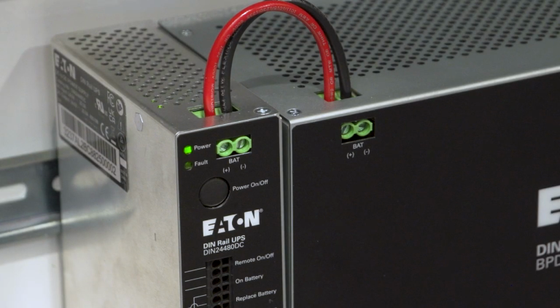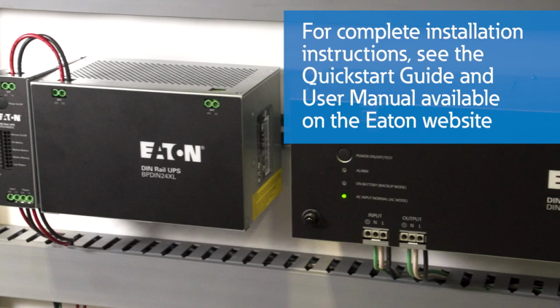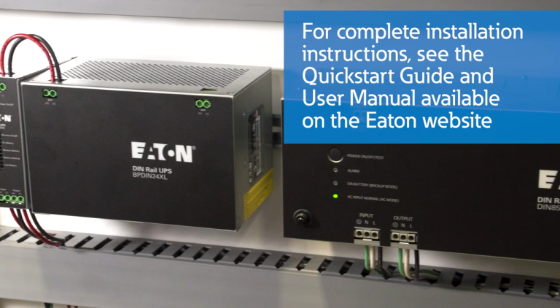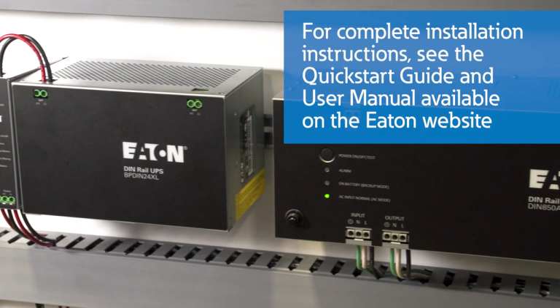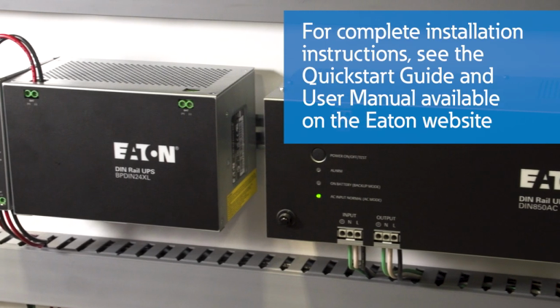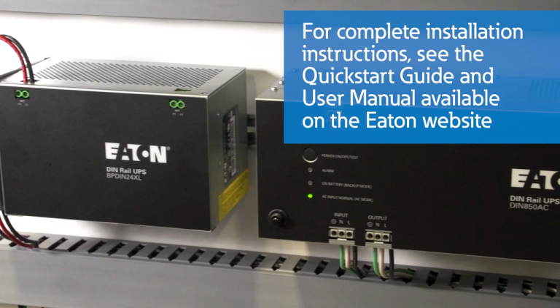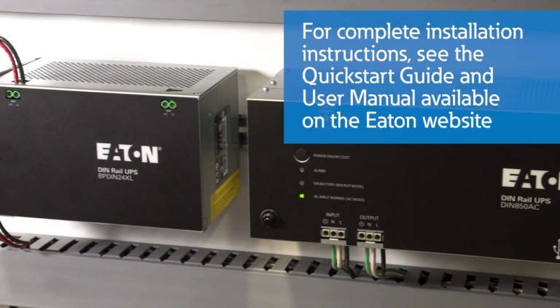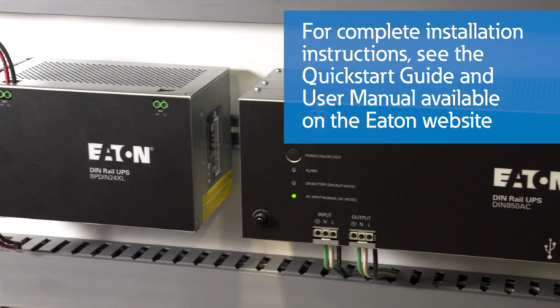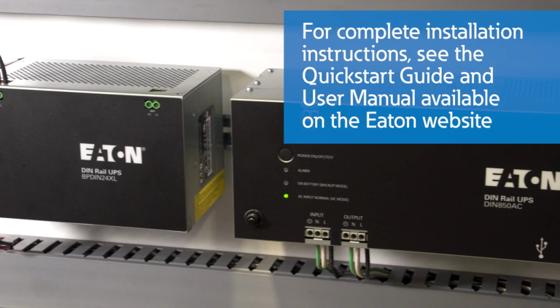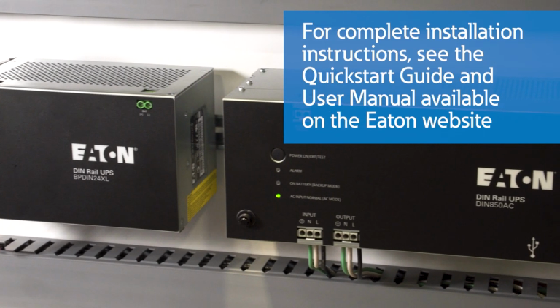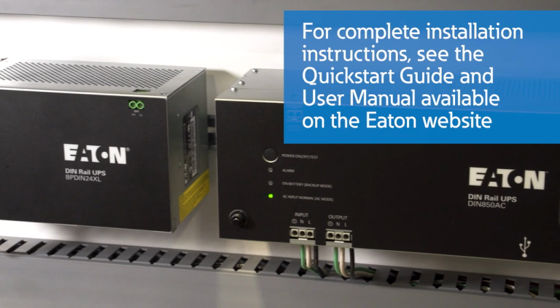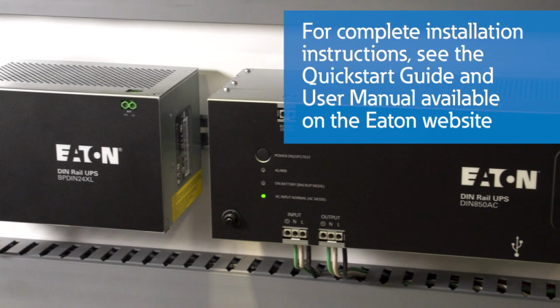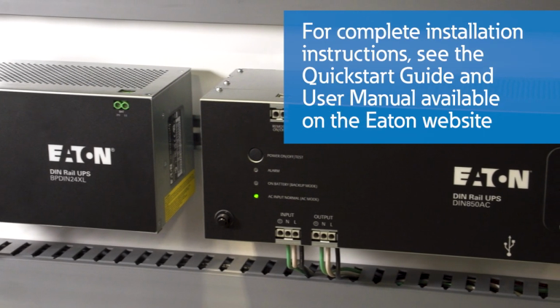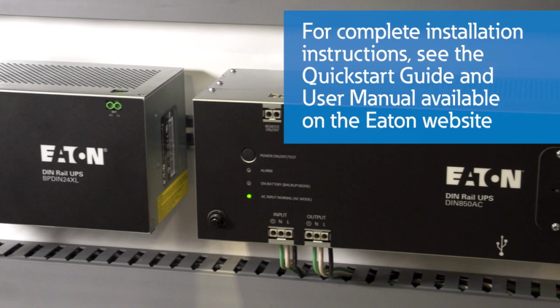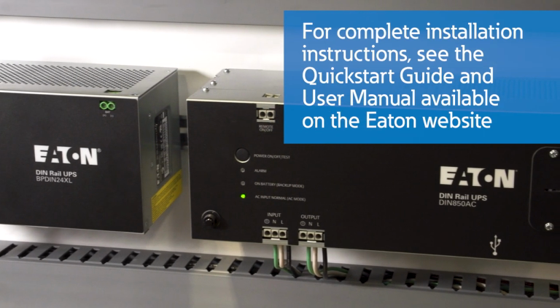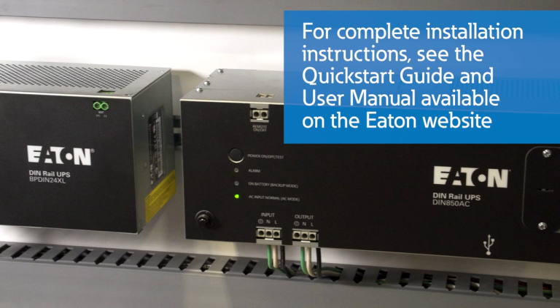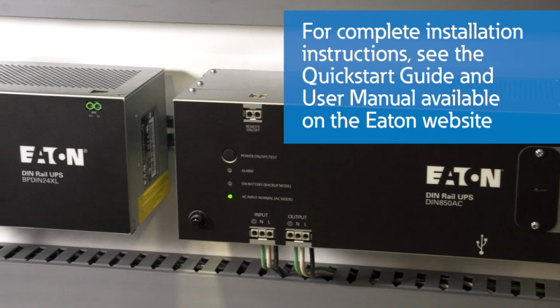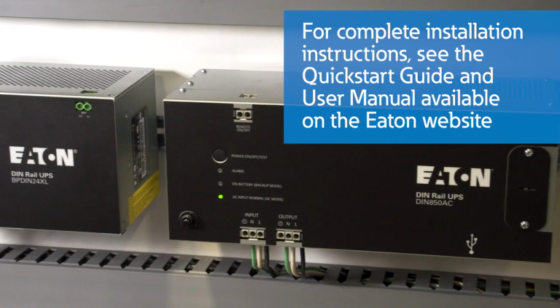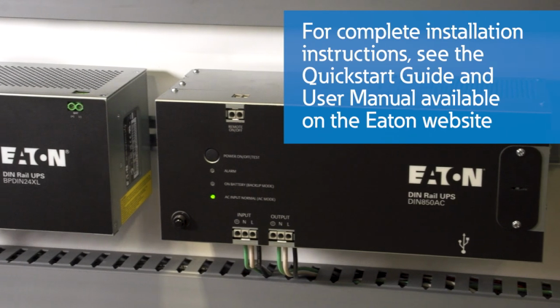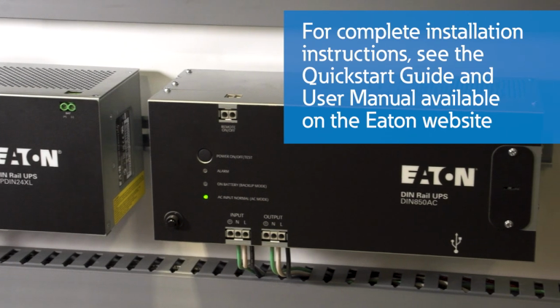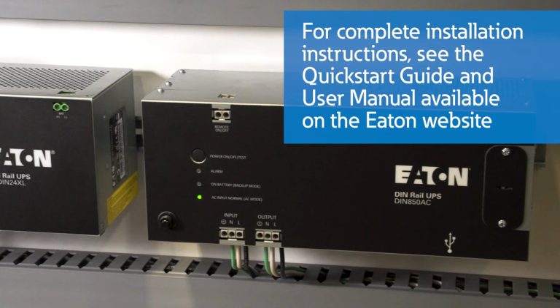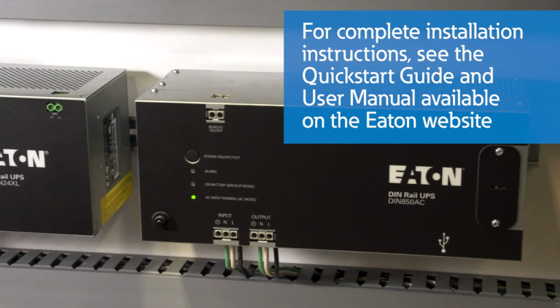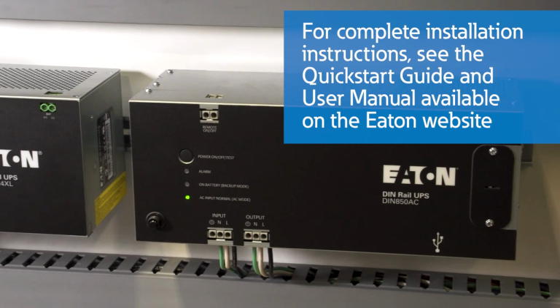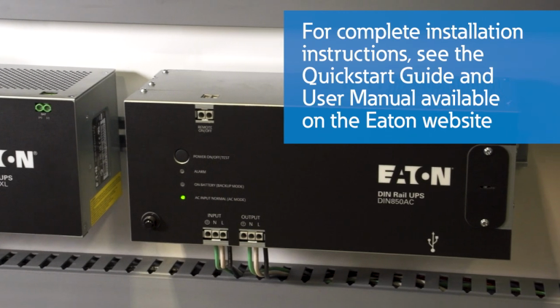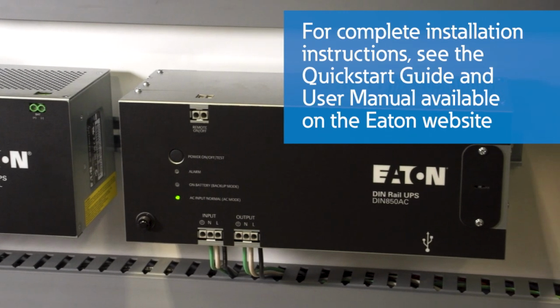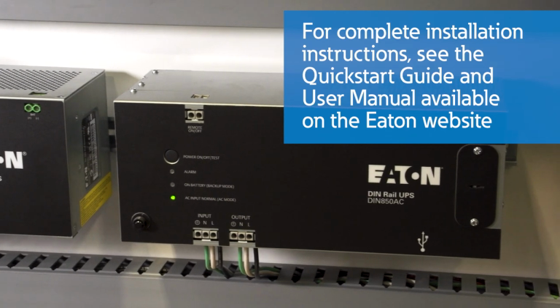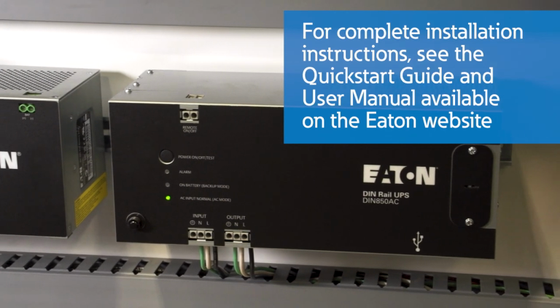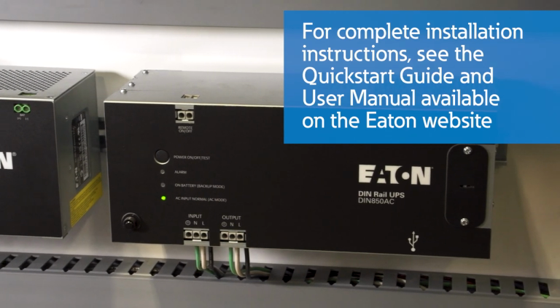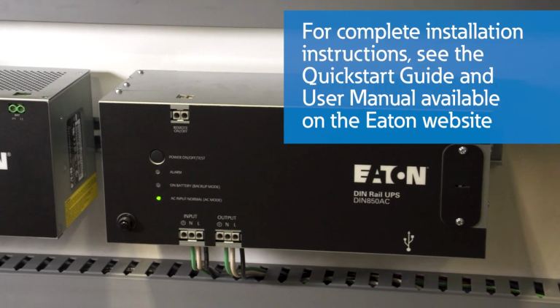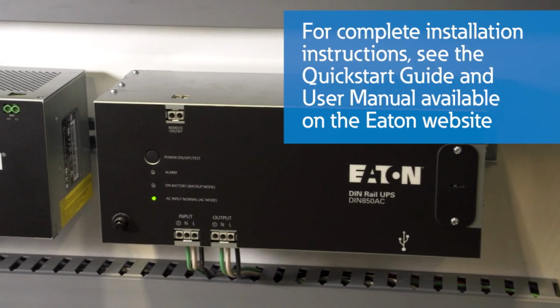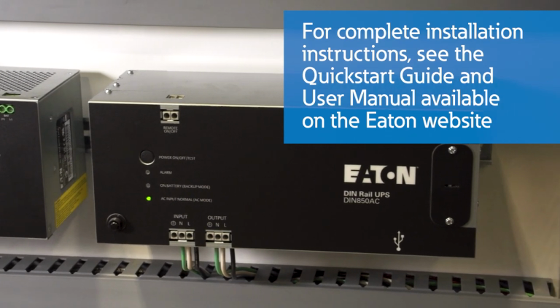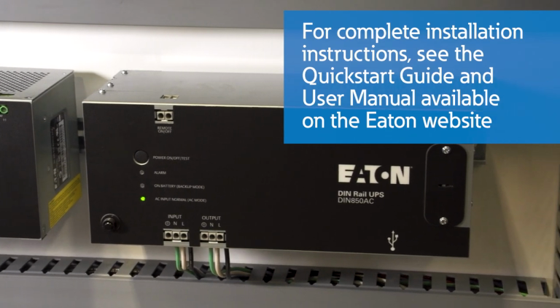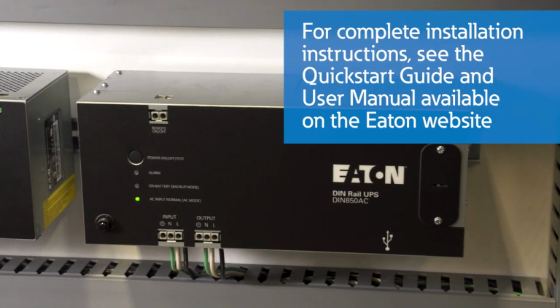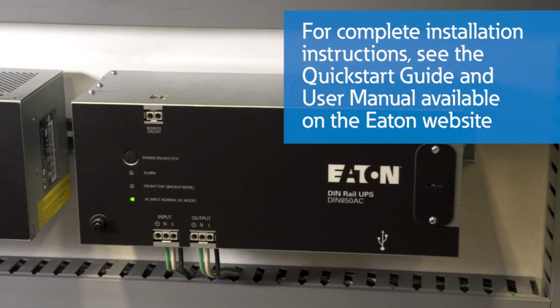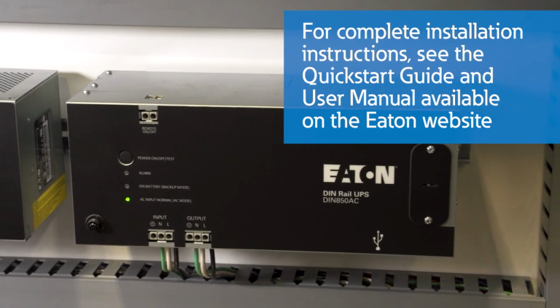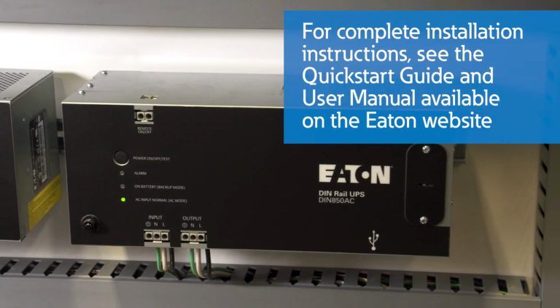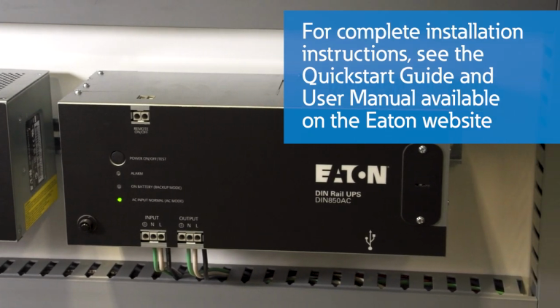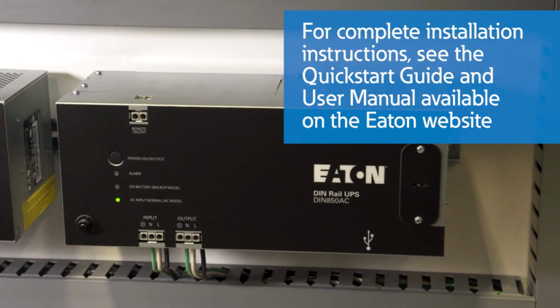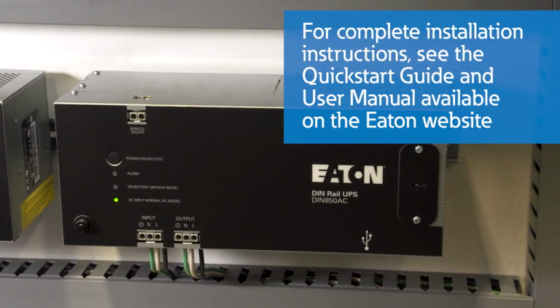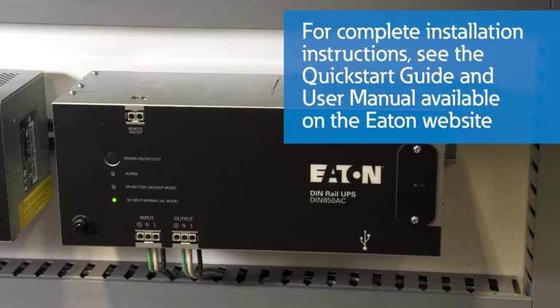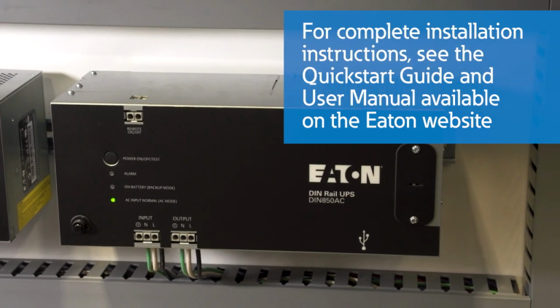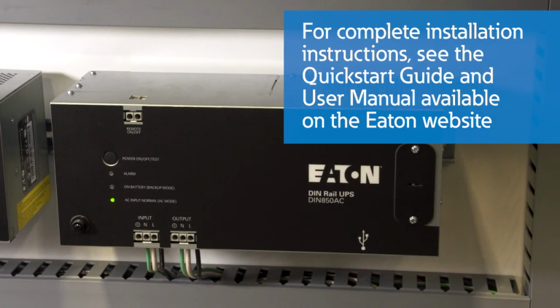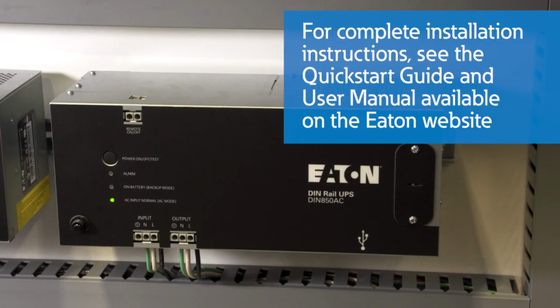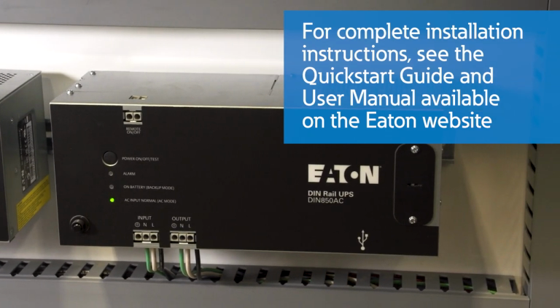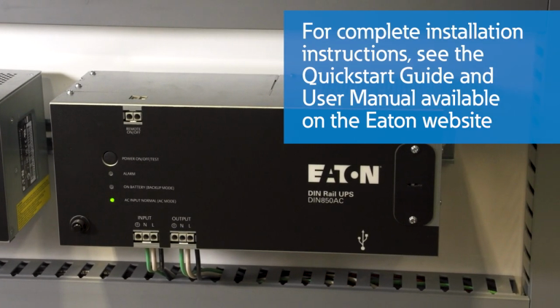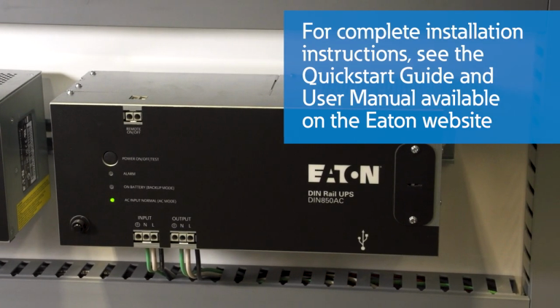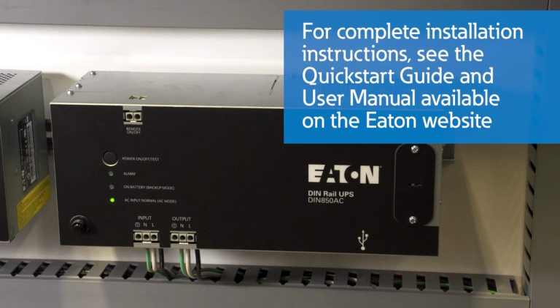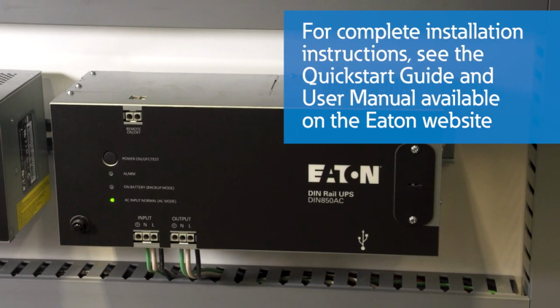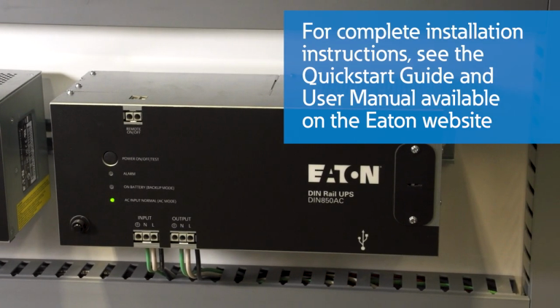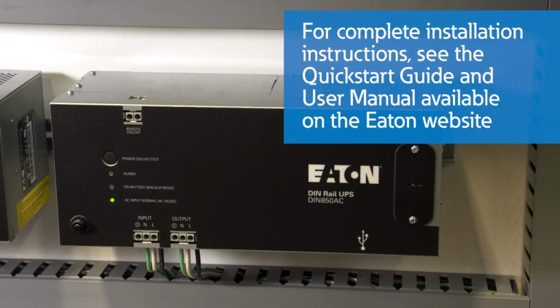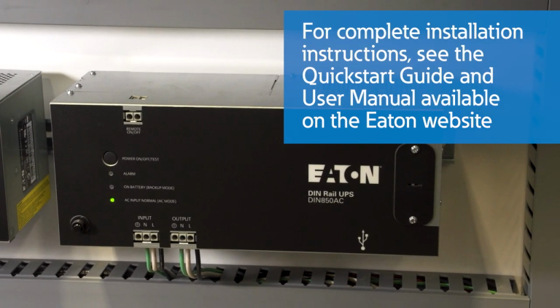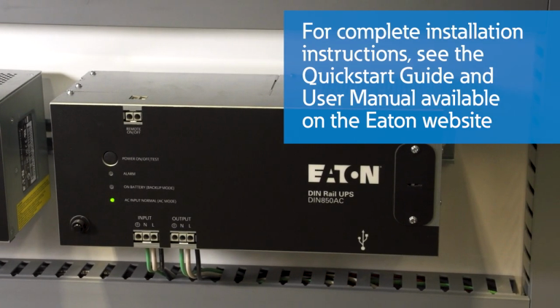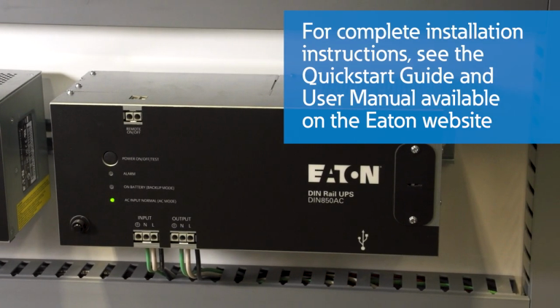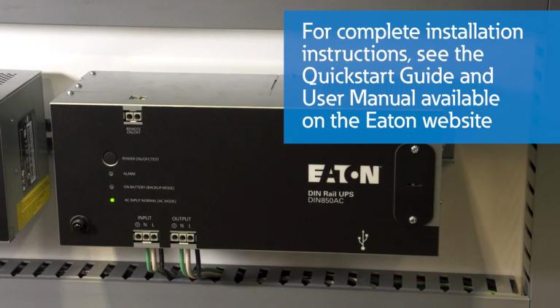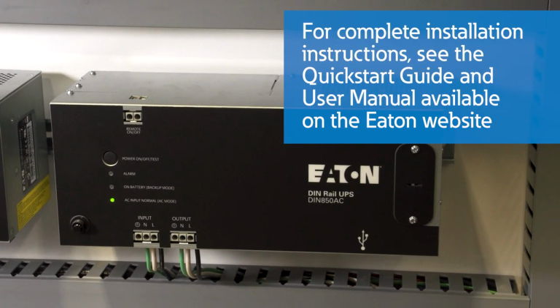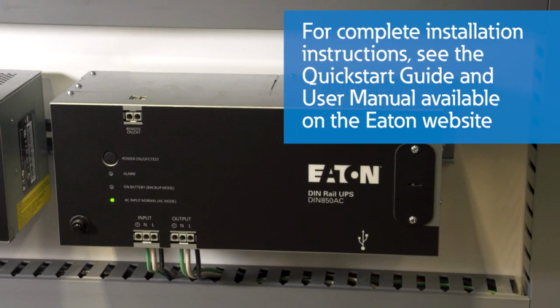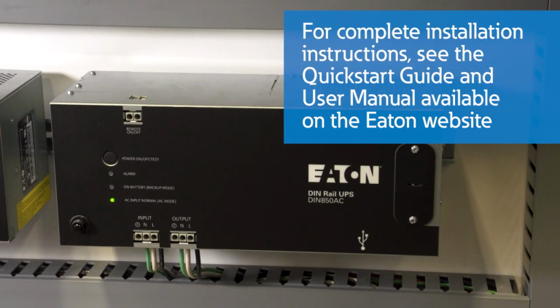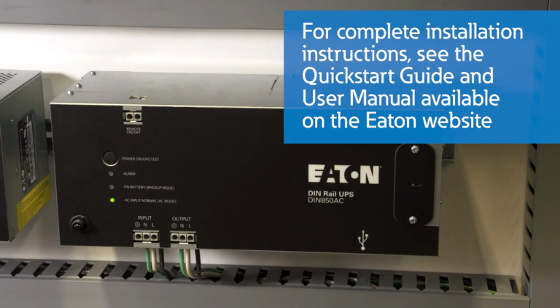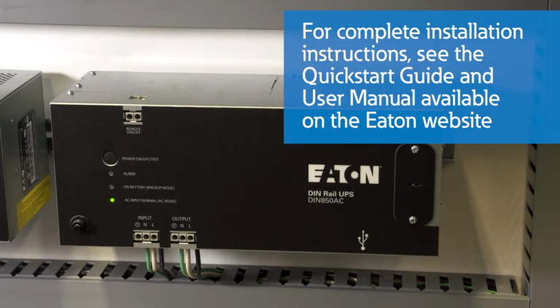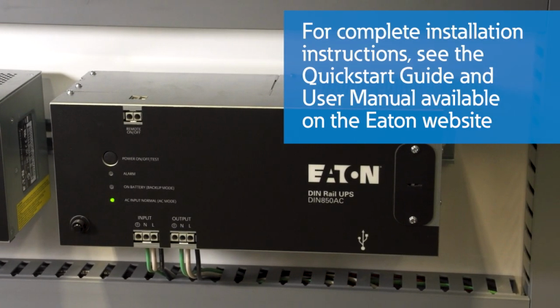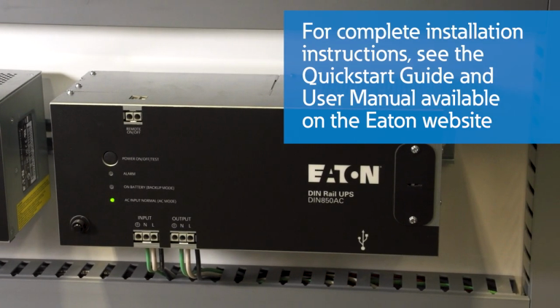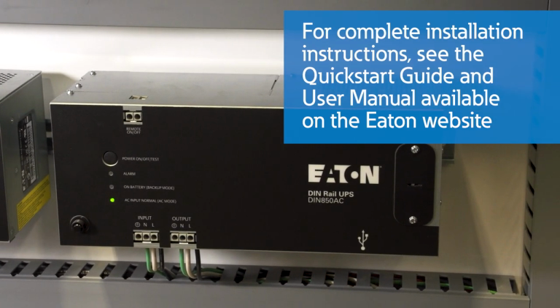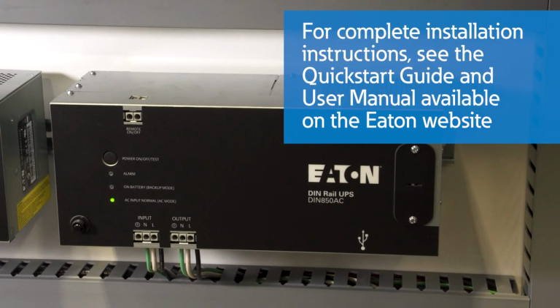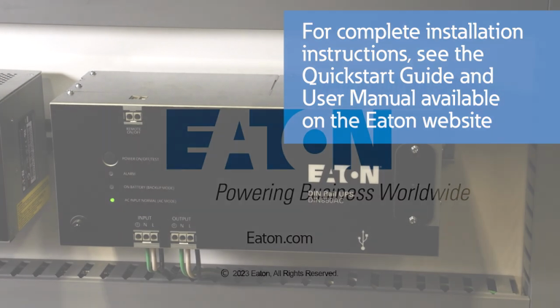For complete installation instructions, please read the Quick Start Guide and User Manual available on our website.